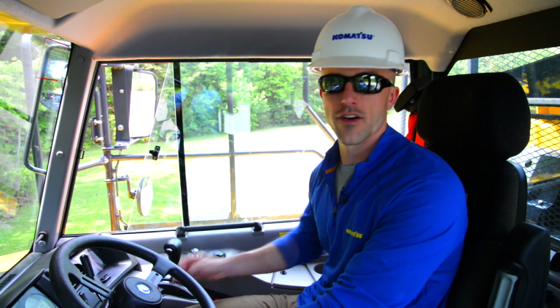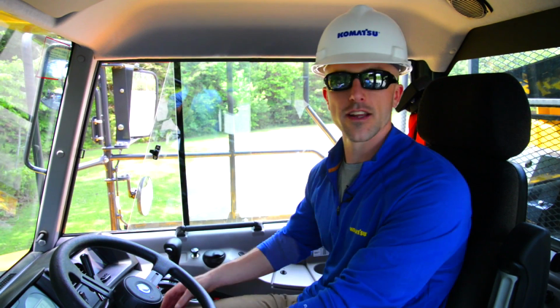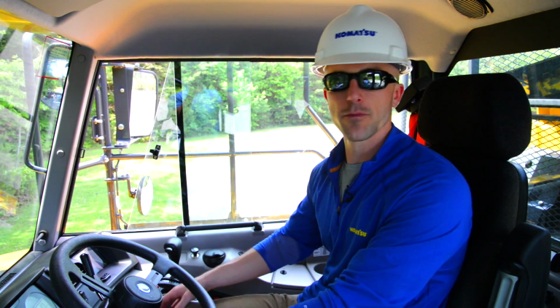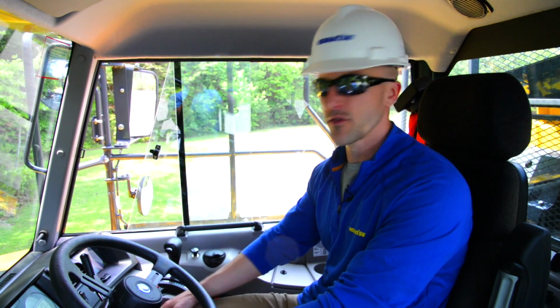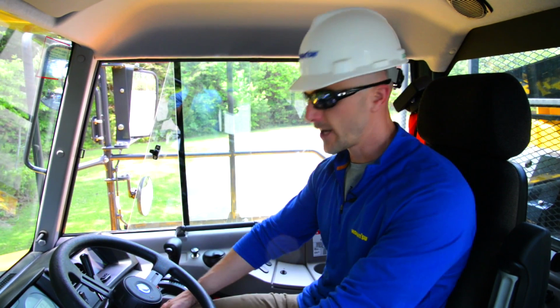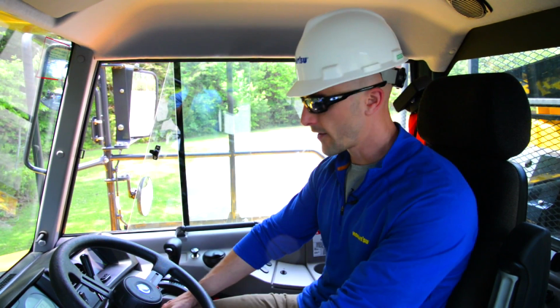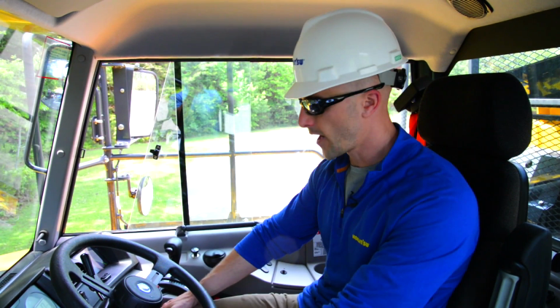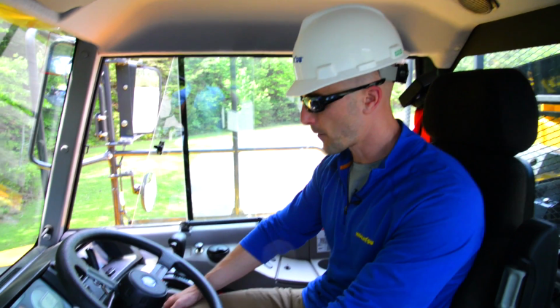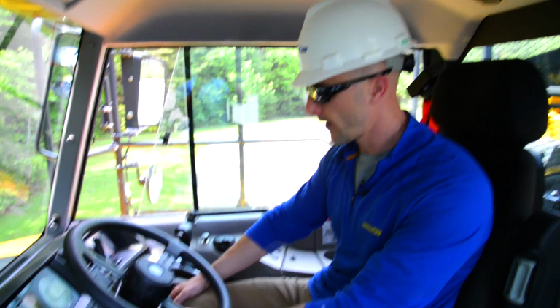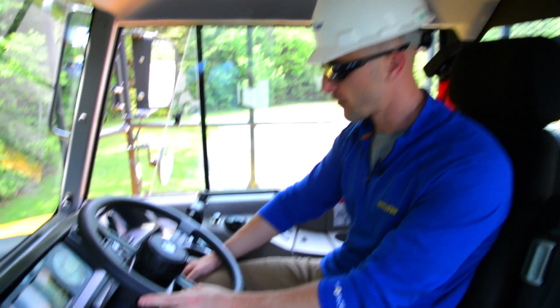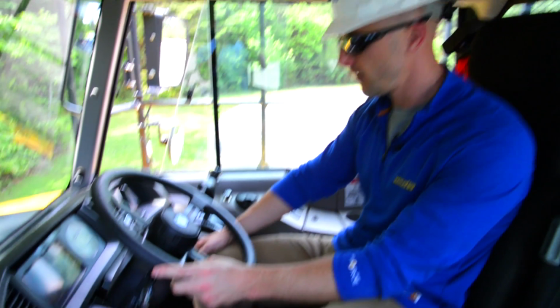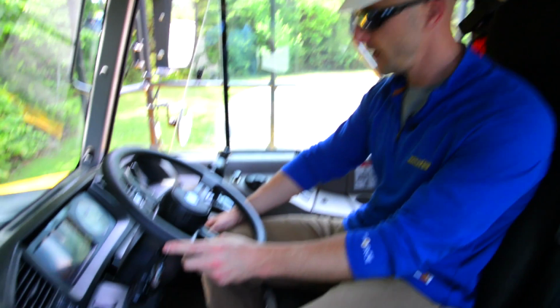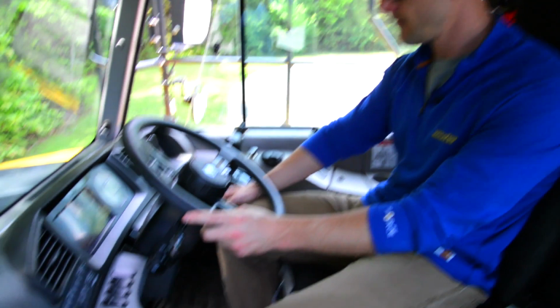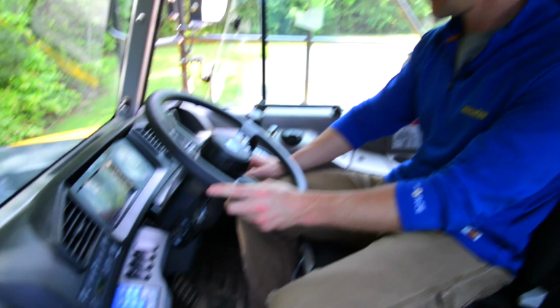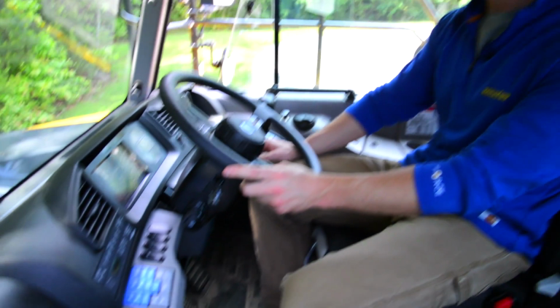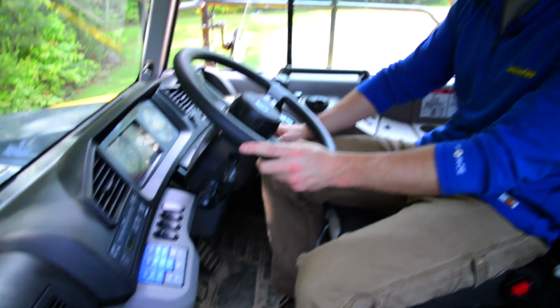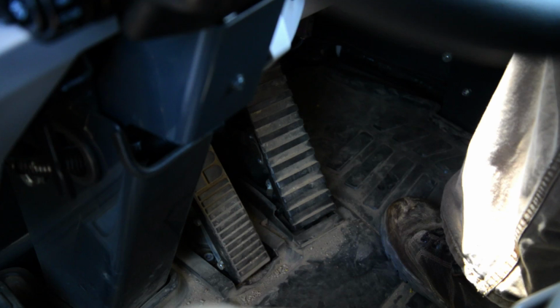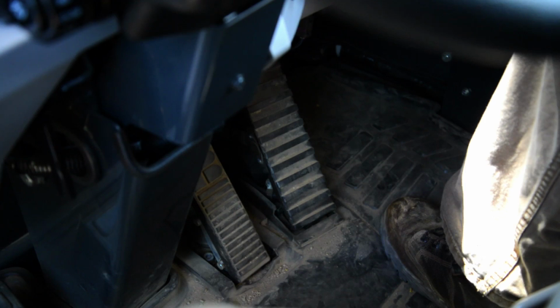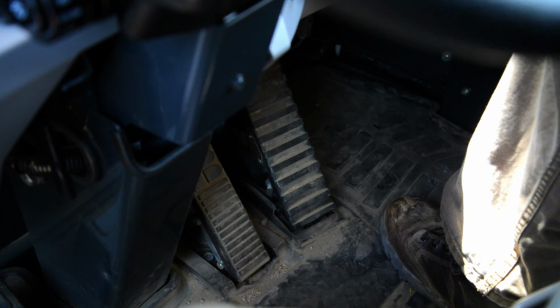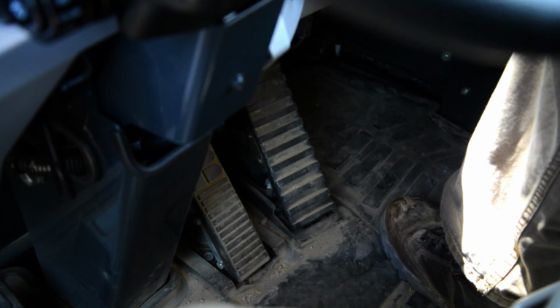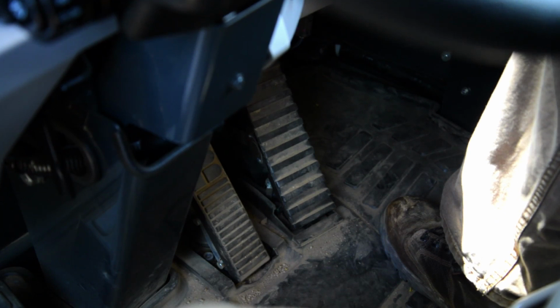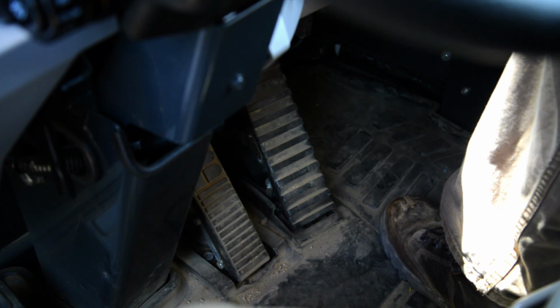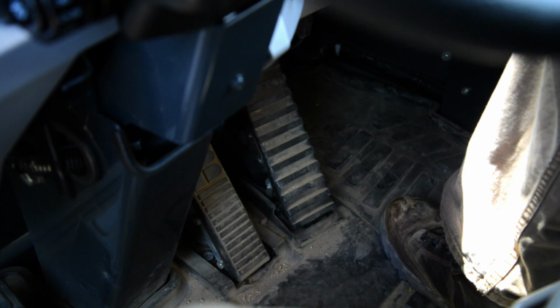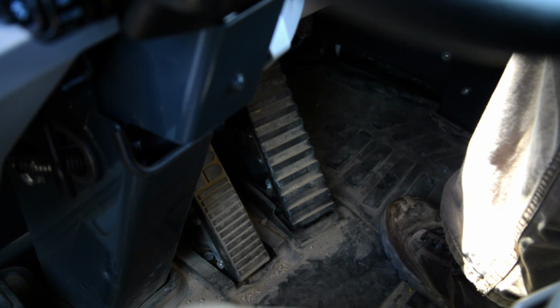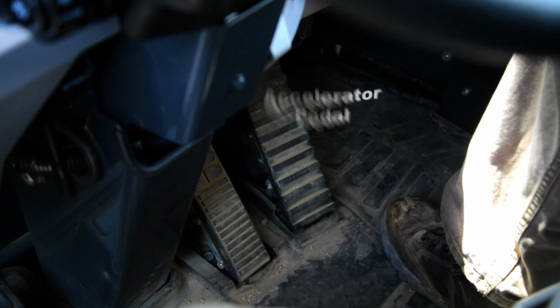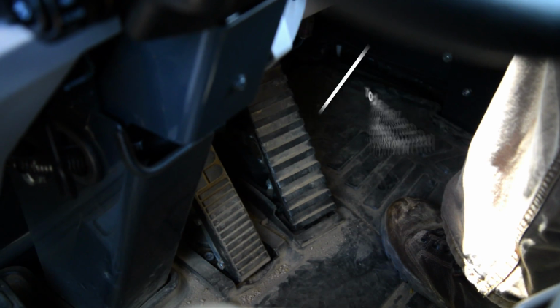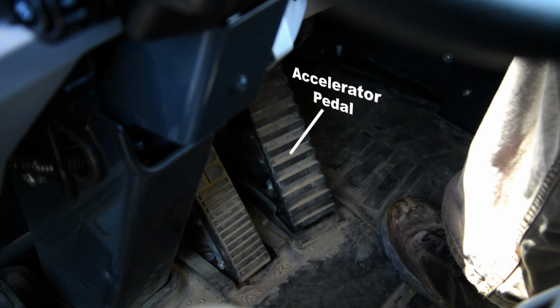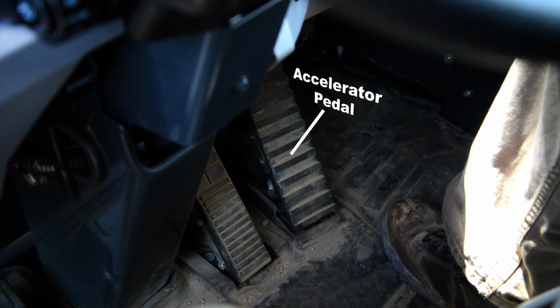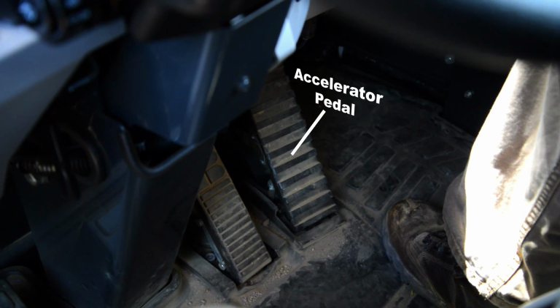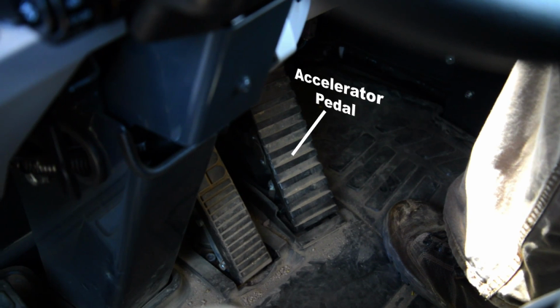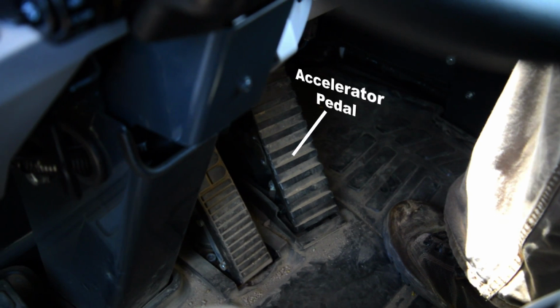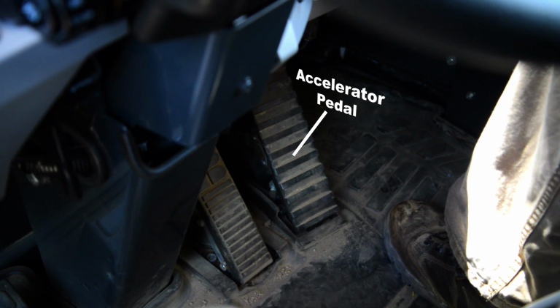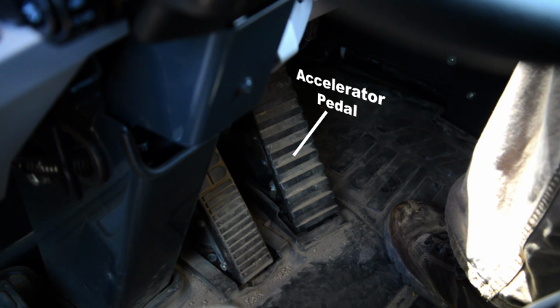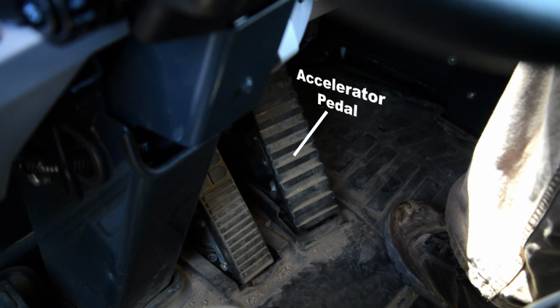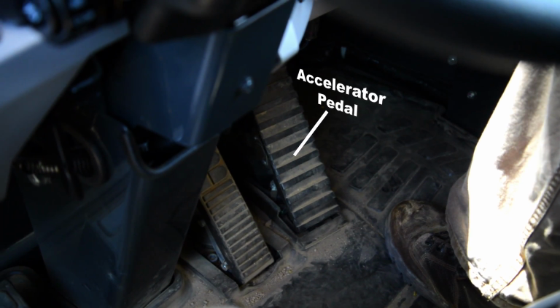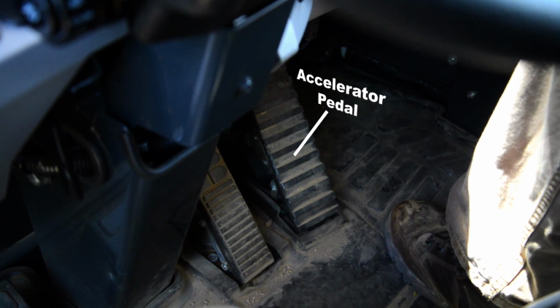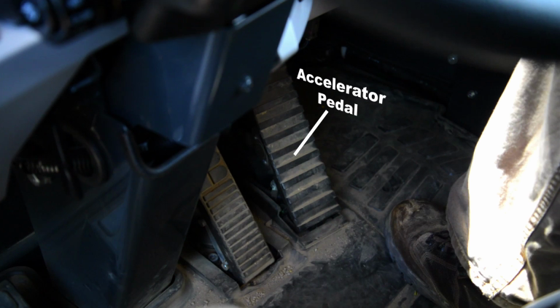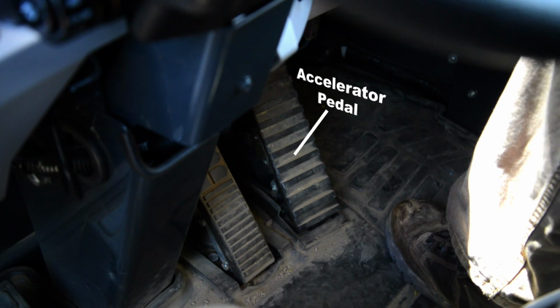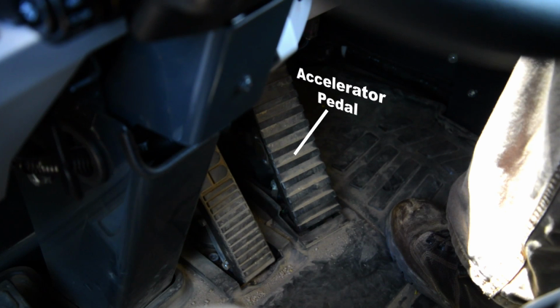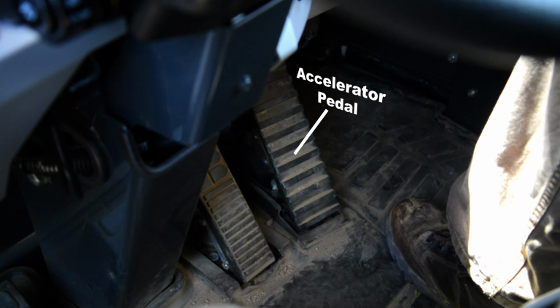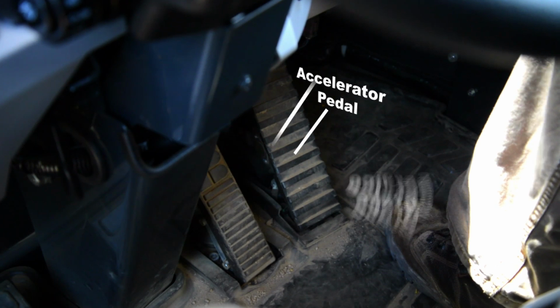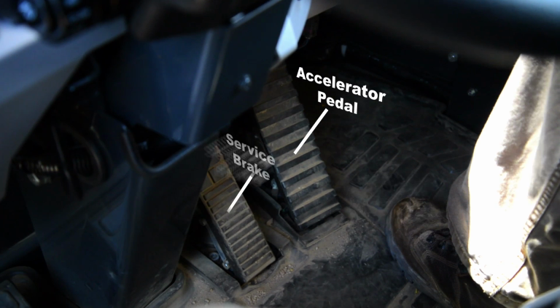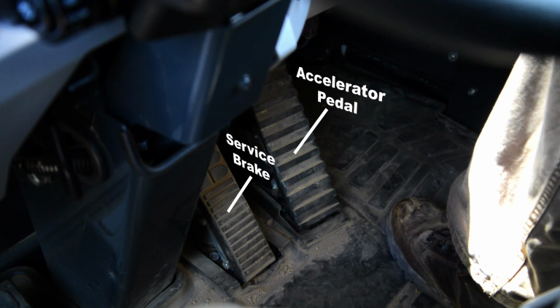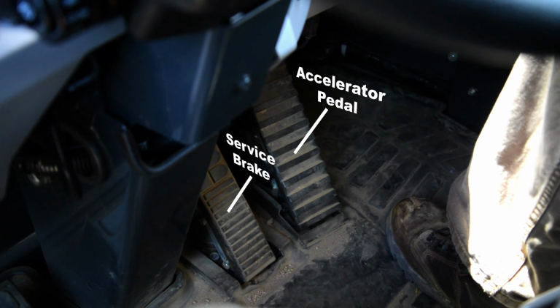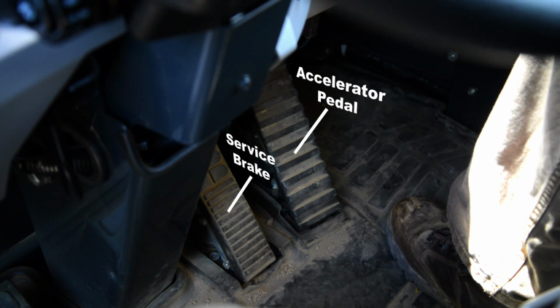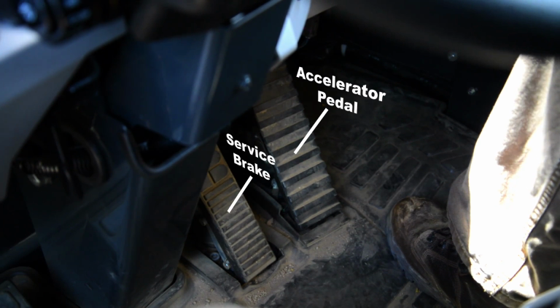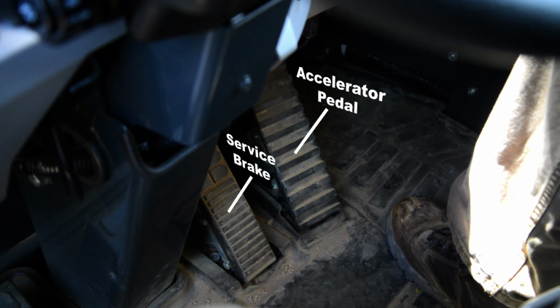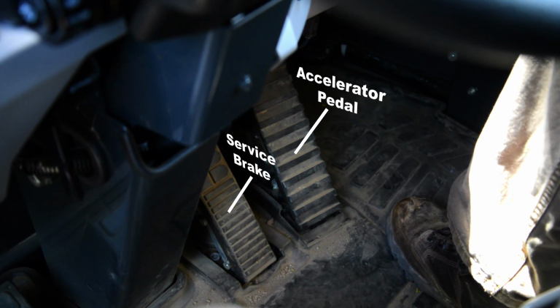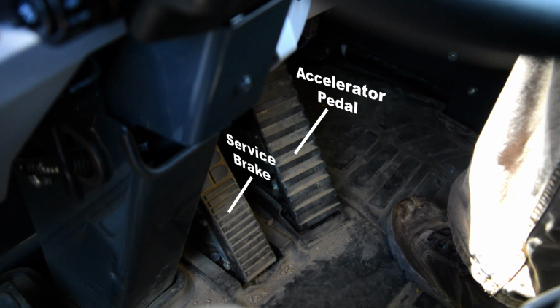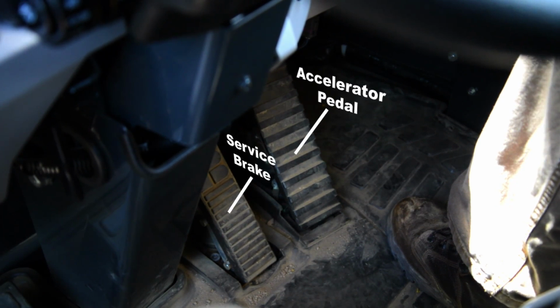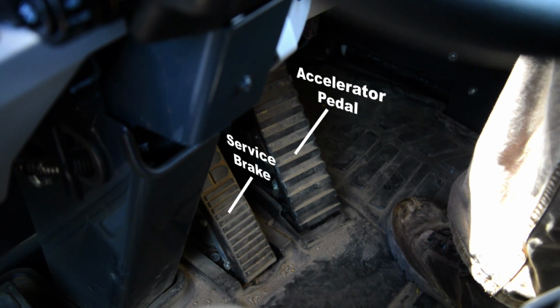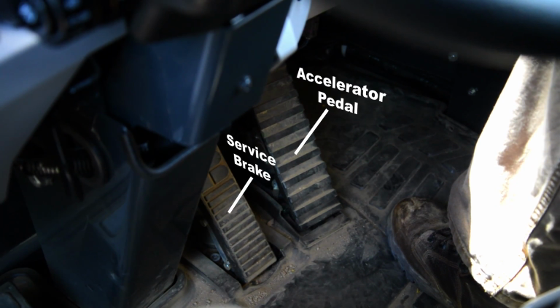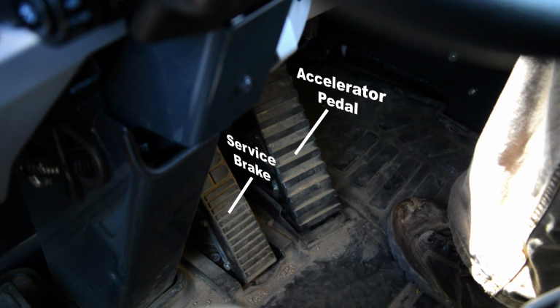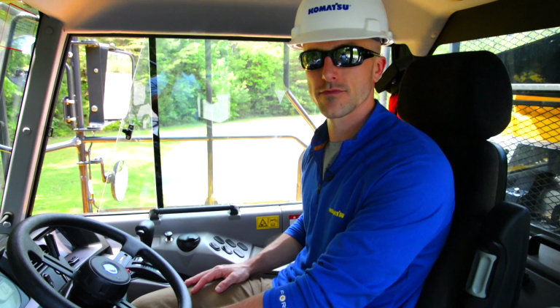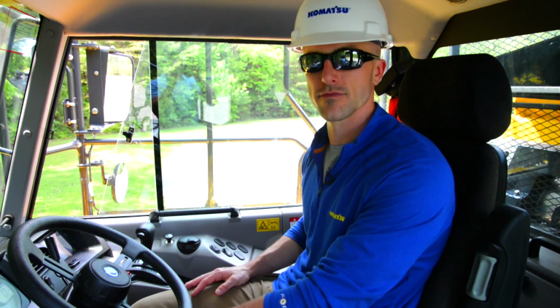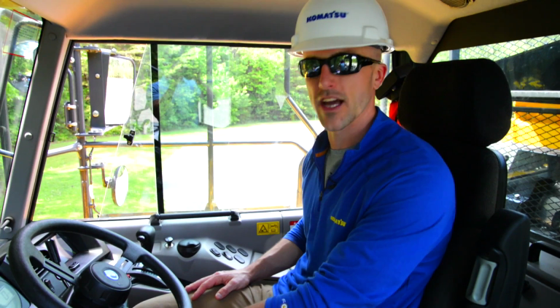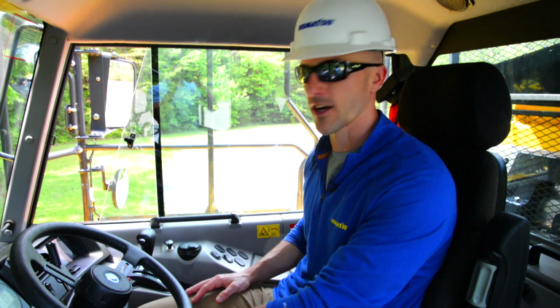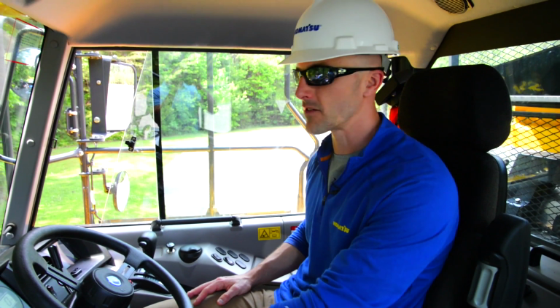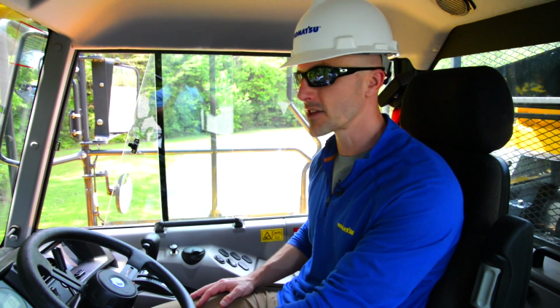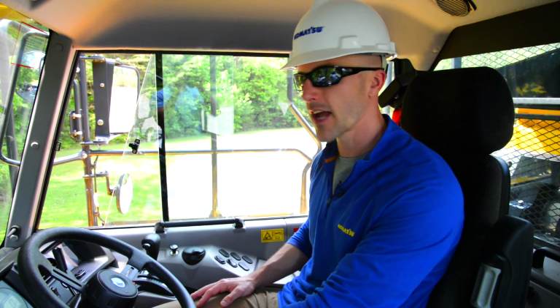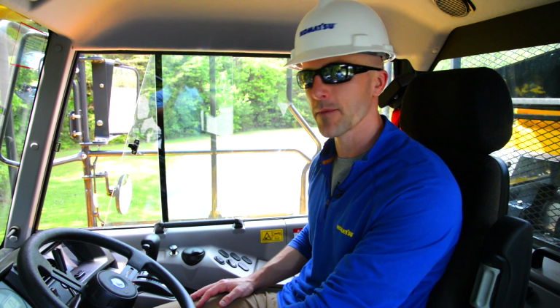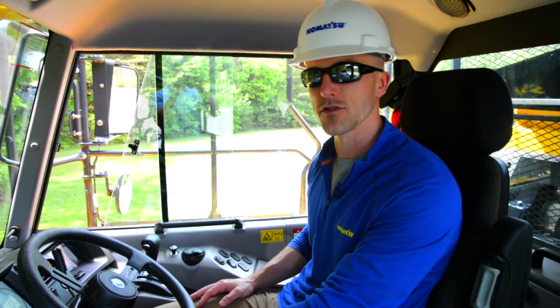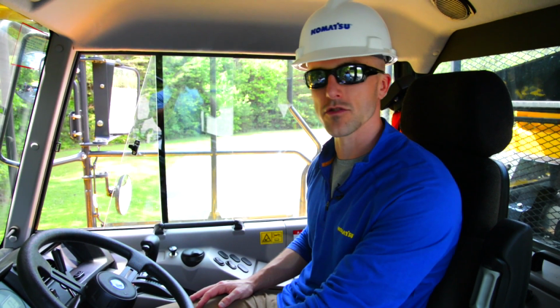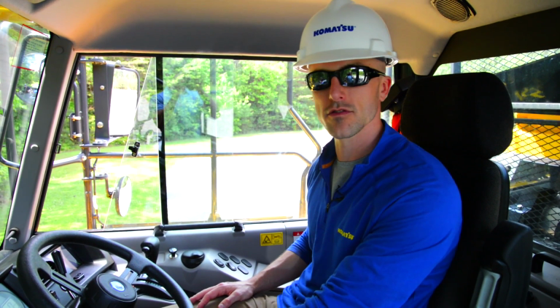Finally, moving down to the operator's feet, on the right side you're going to have the accelerator pedal, and on the left side you're going to have your service brake. And that covers the cab controls.